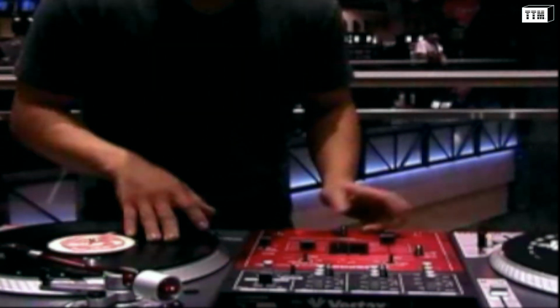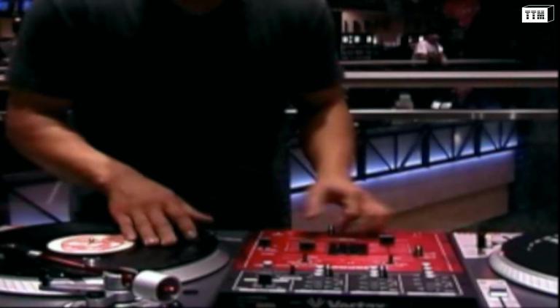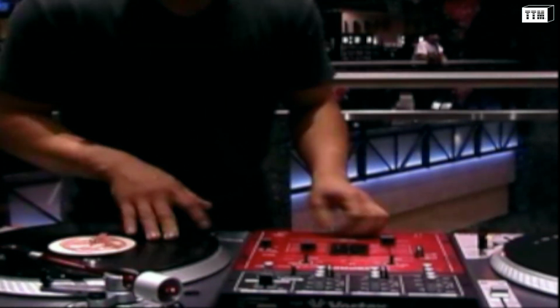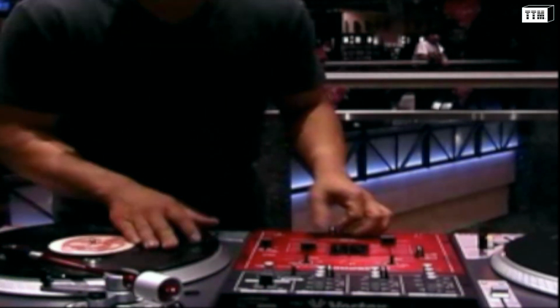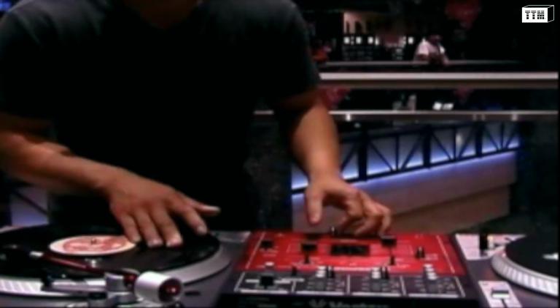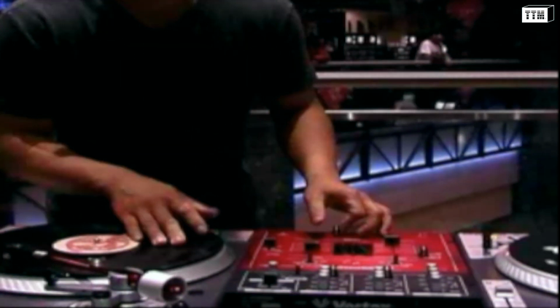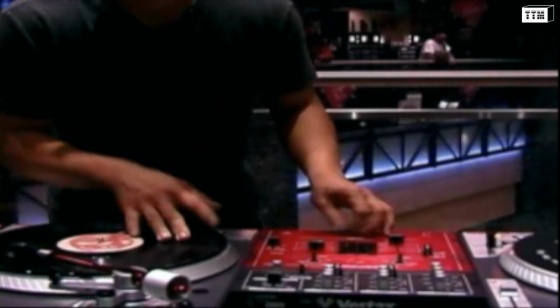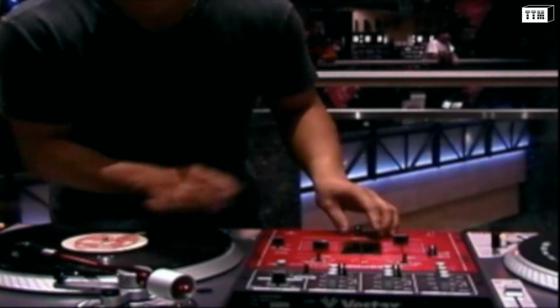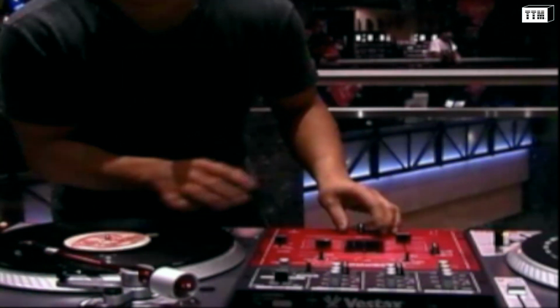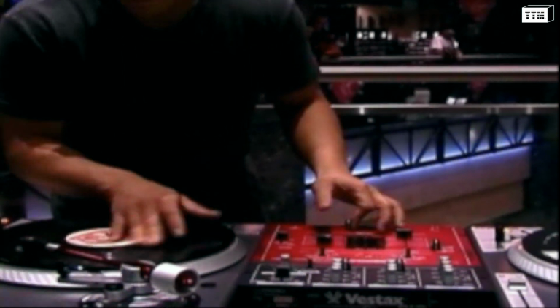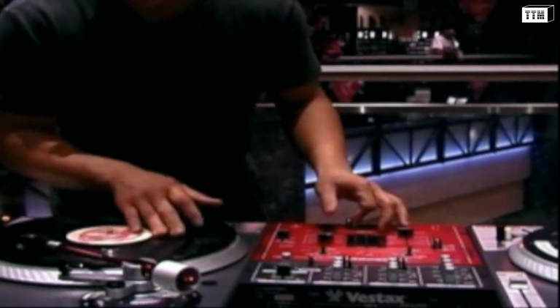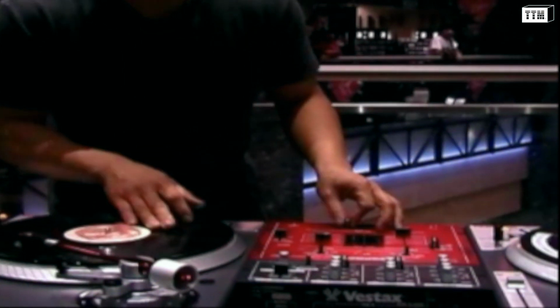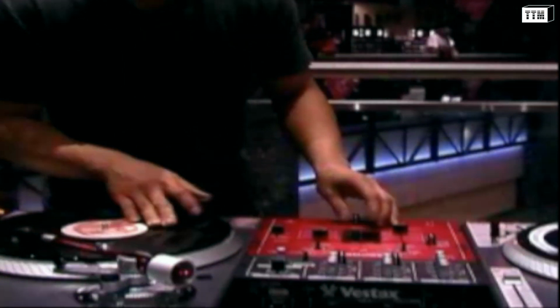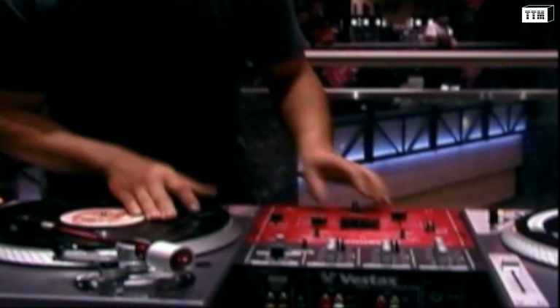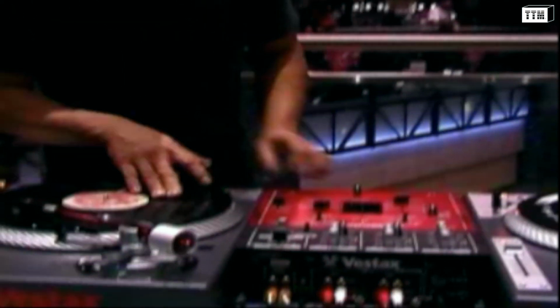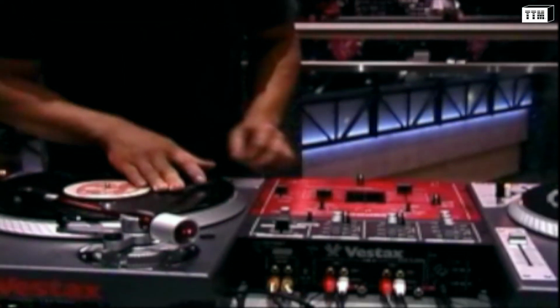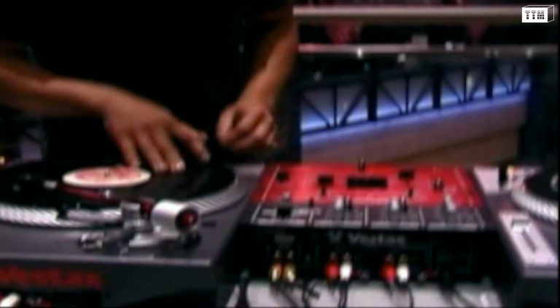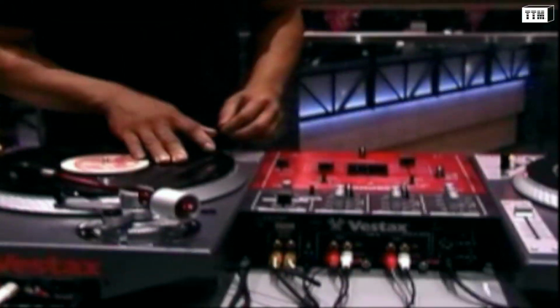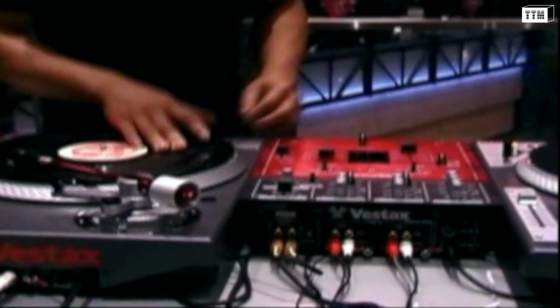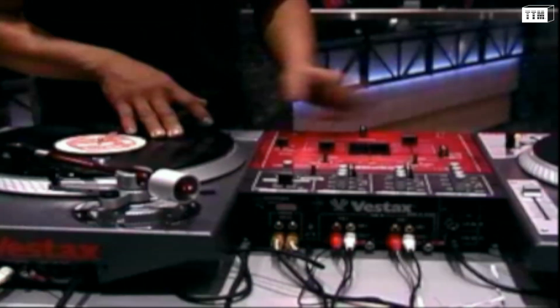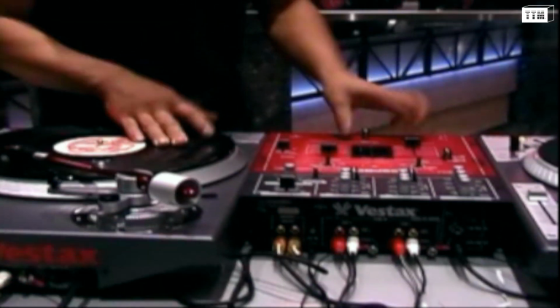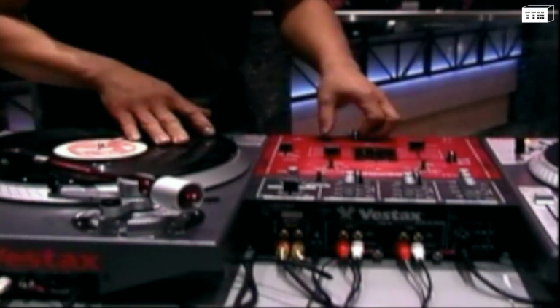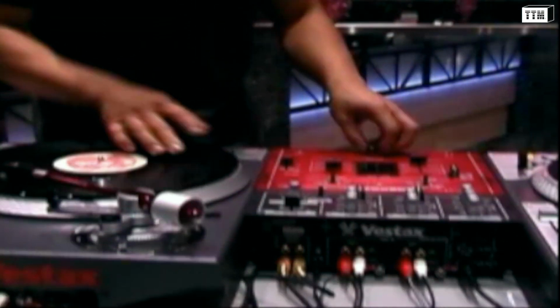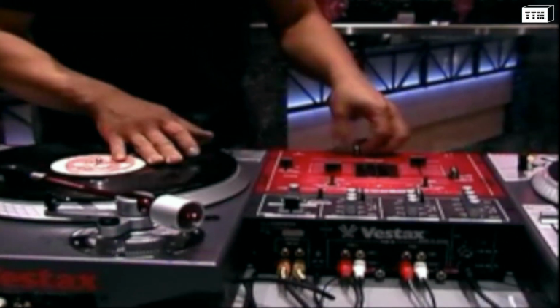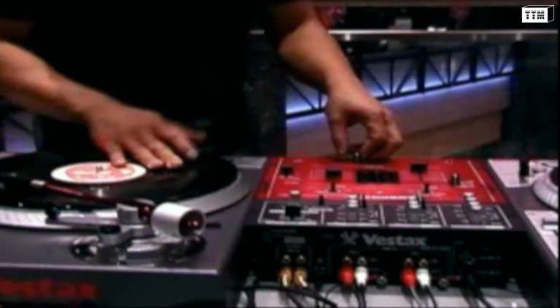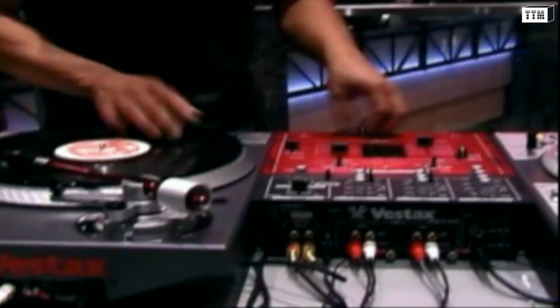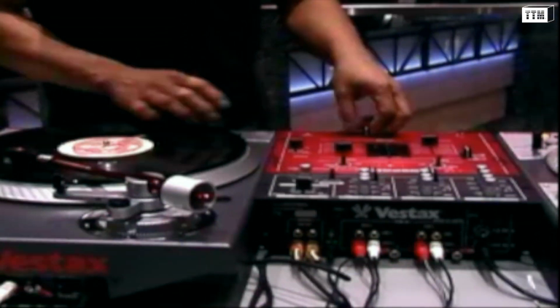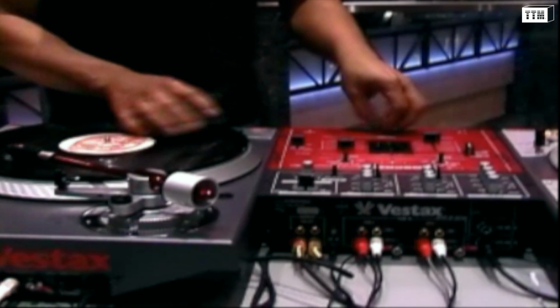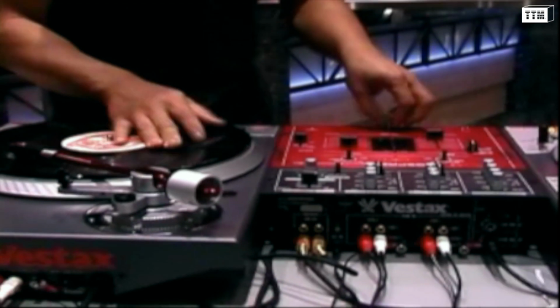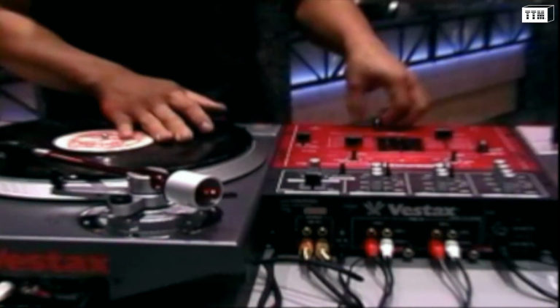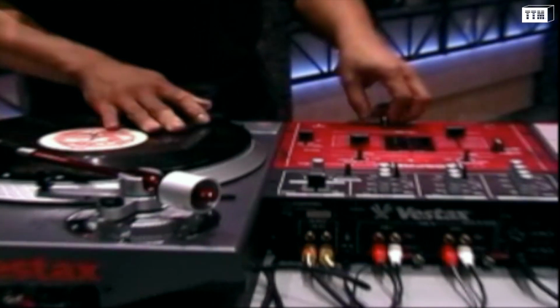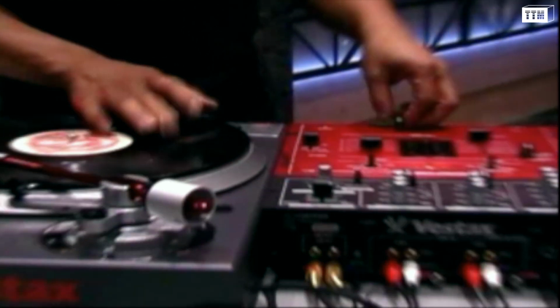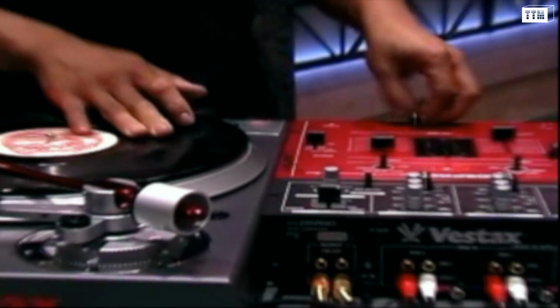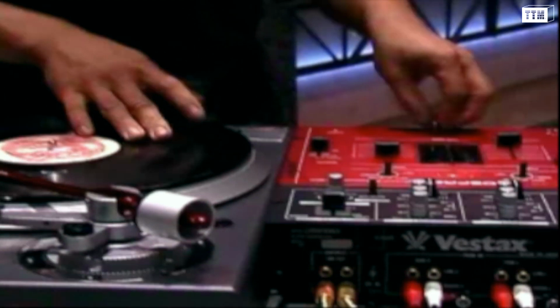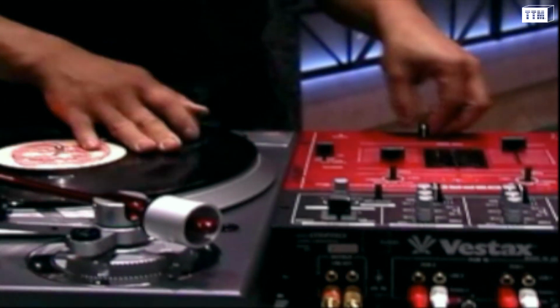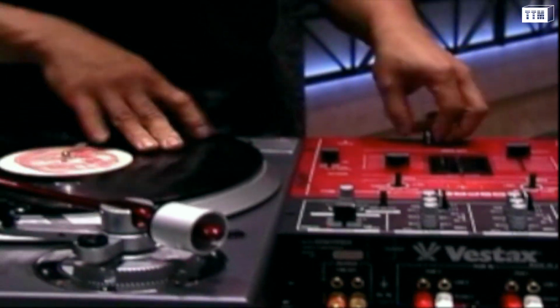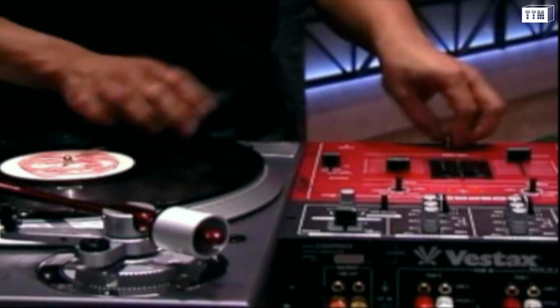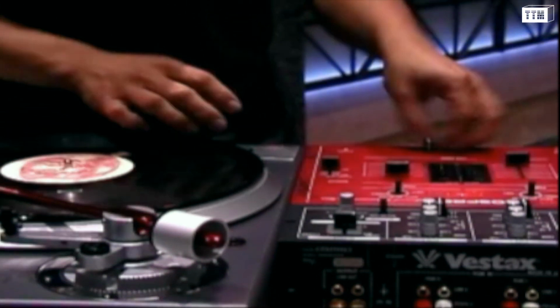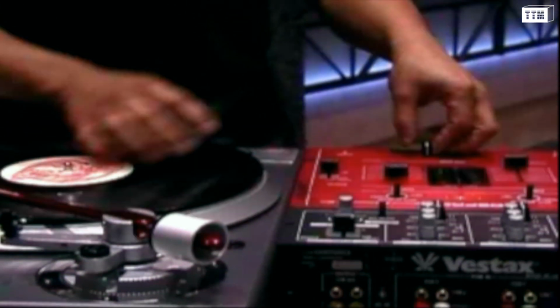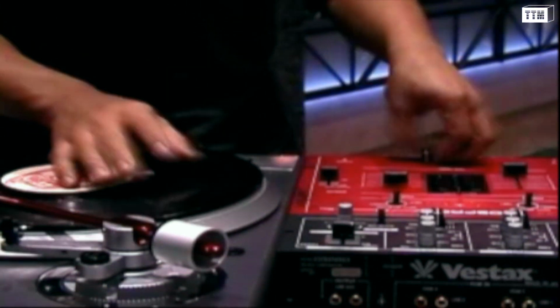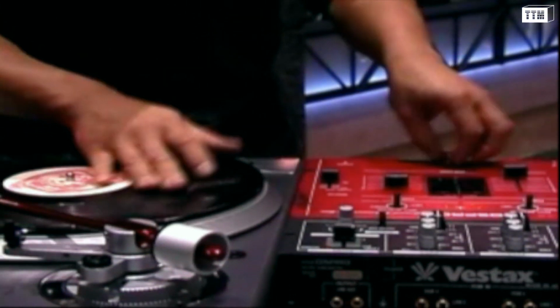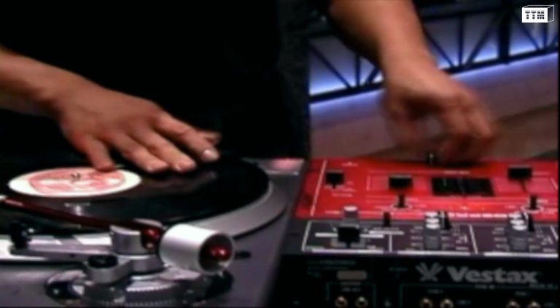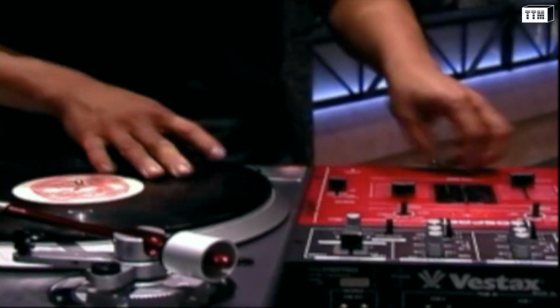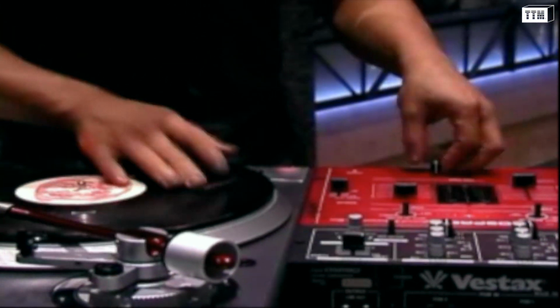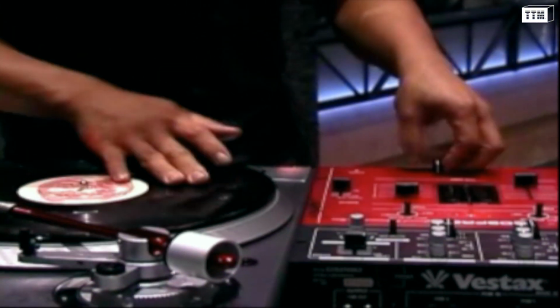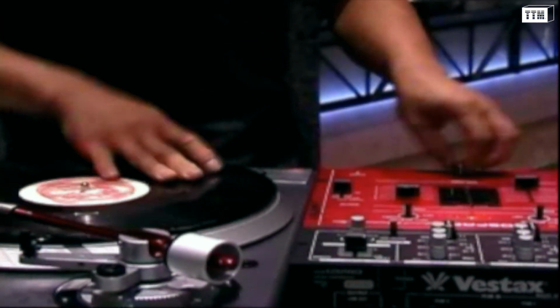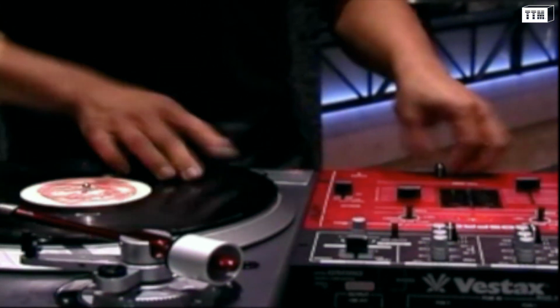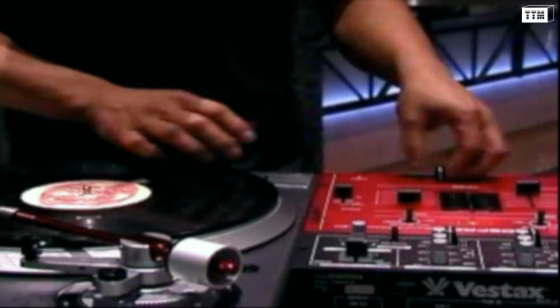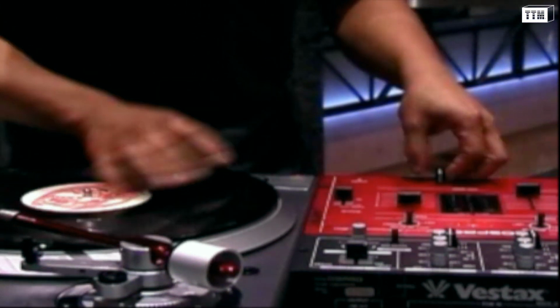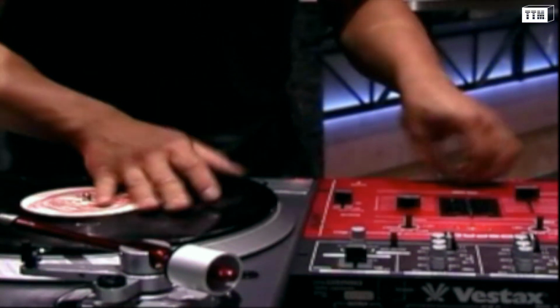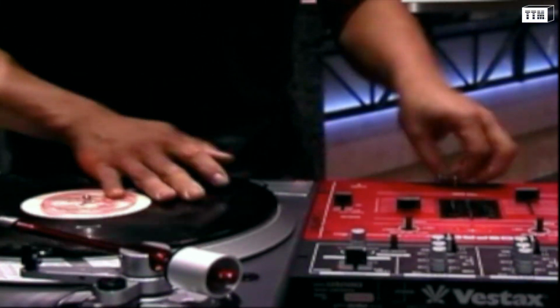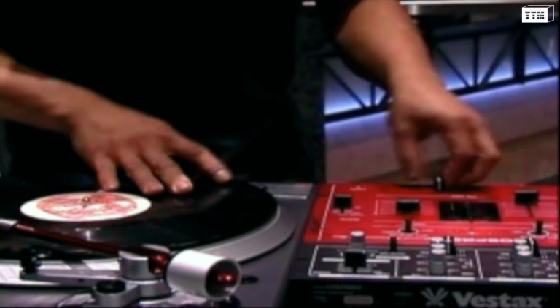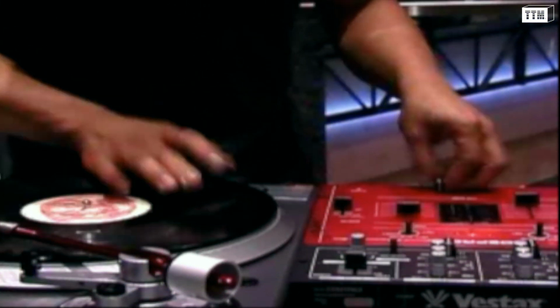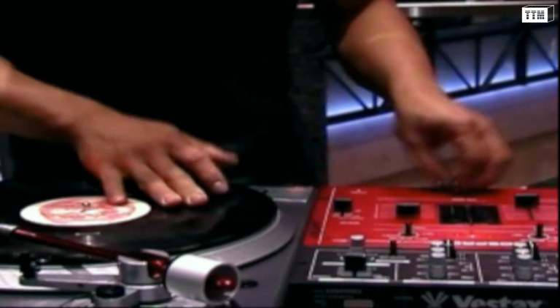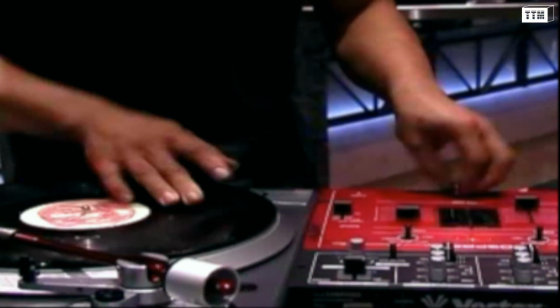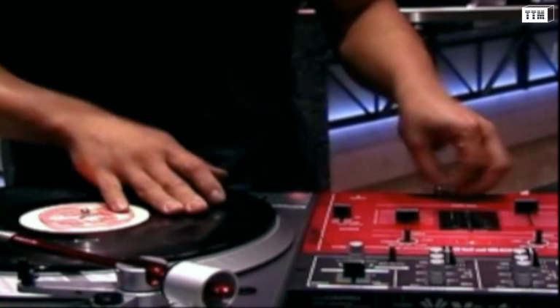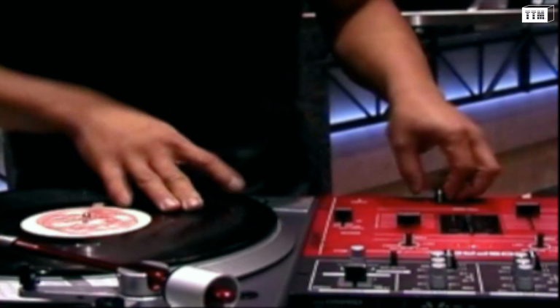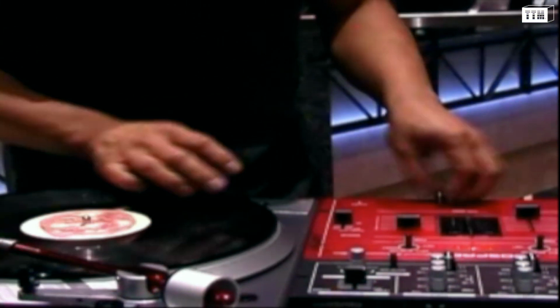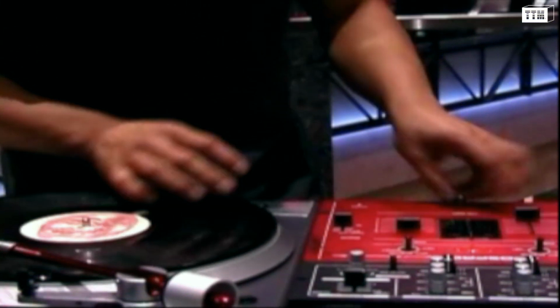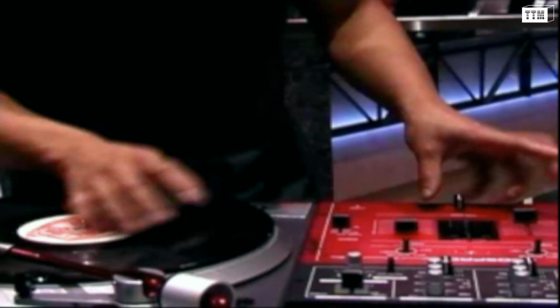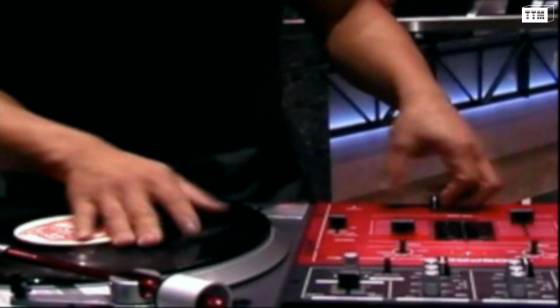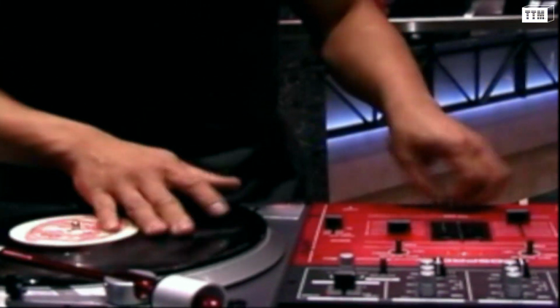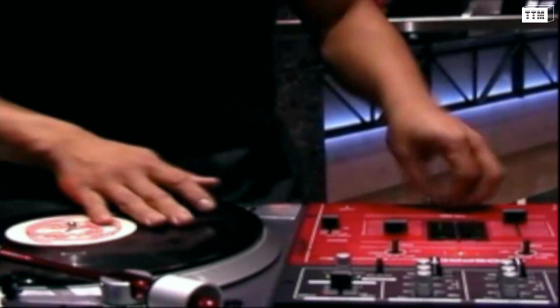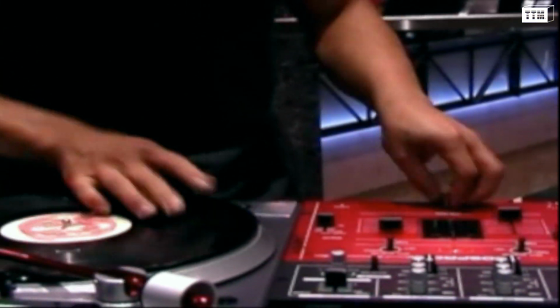We're gonna take you some drumming right now. Not only is this guy probably the best scratcher in the world, he's also the best drummer in the world.